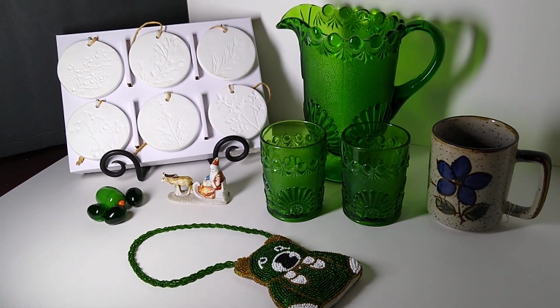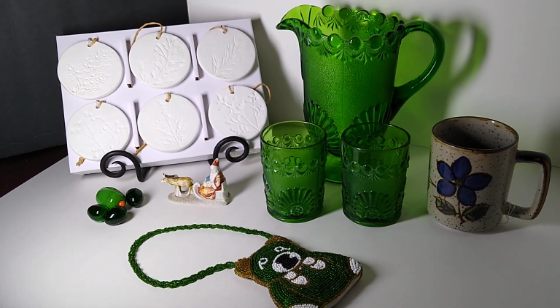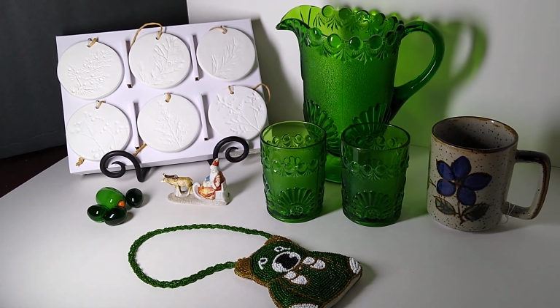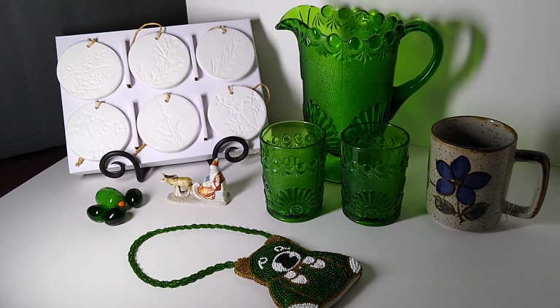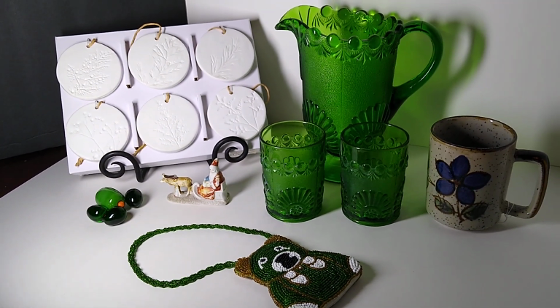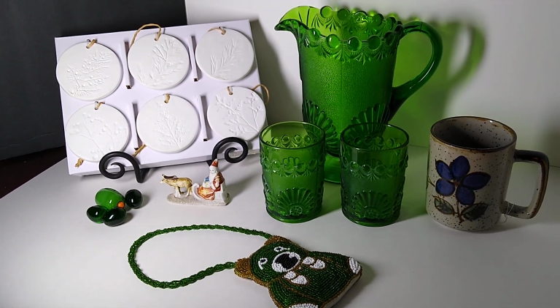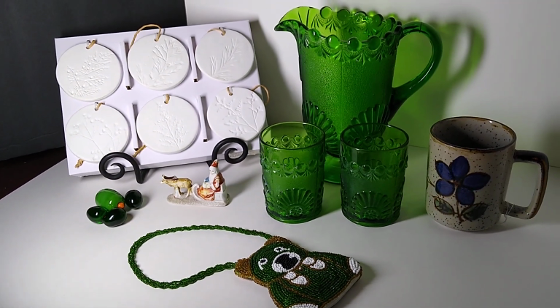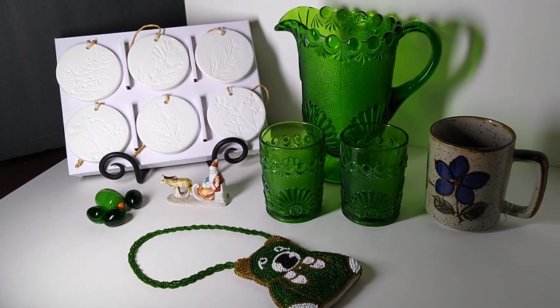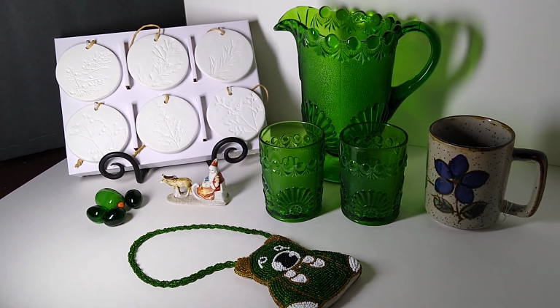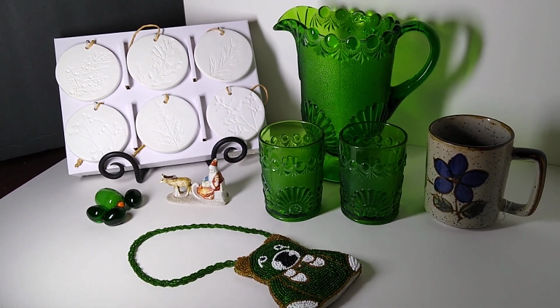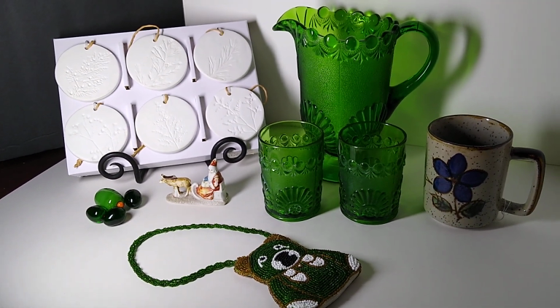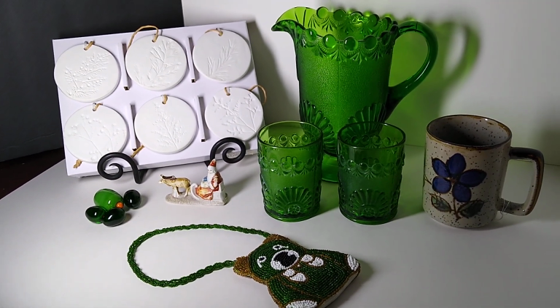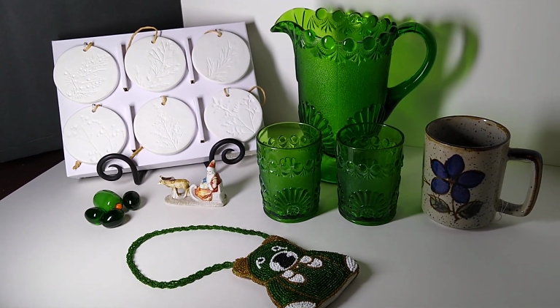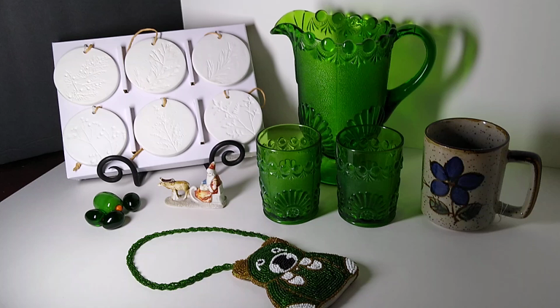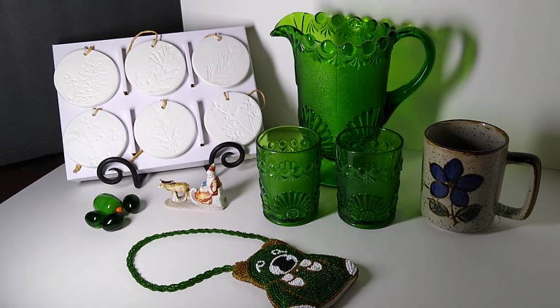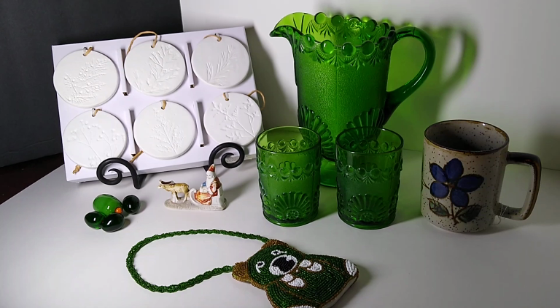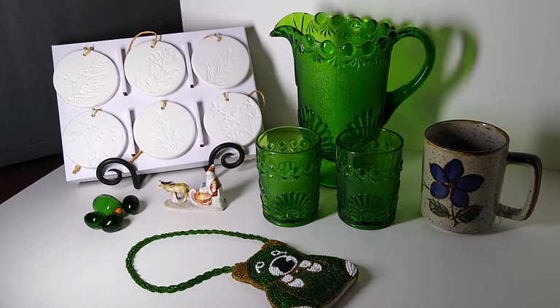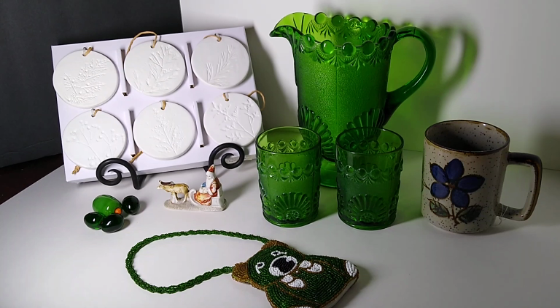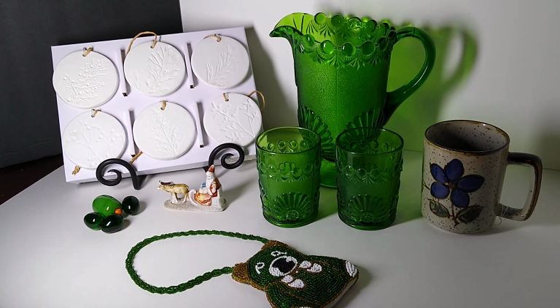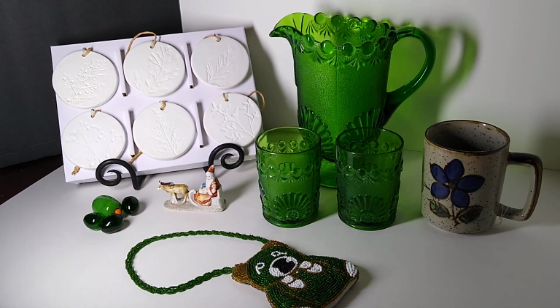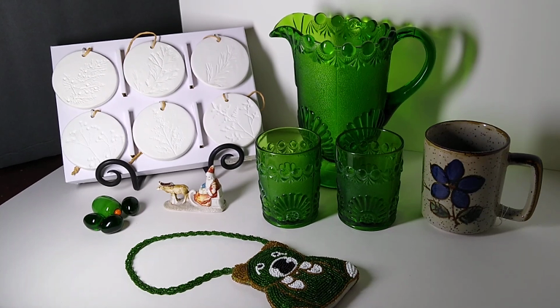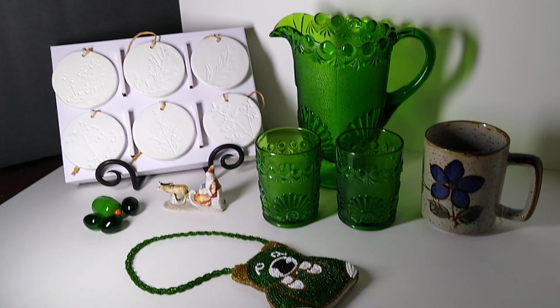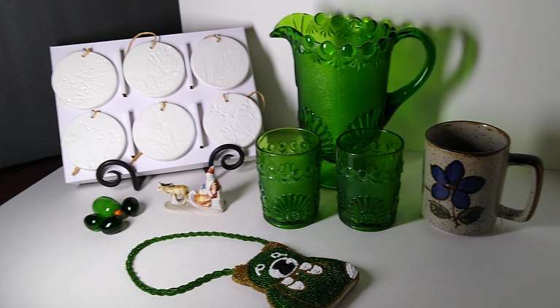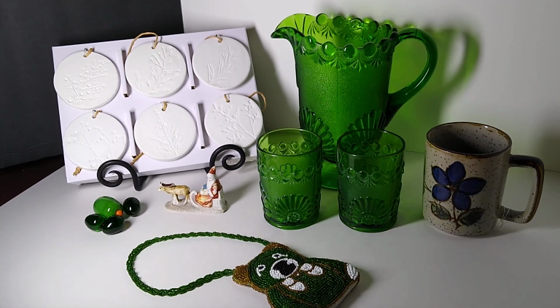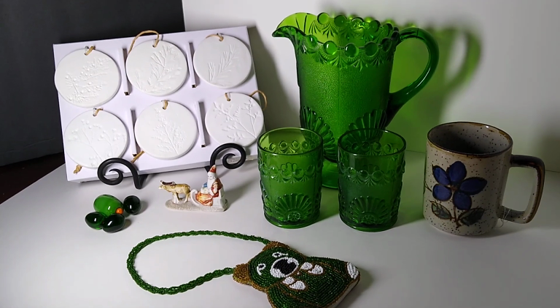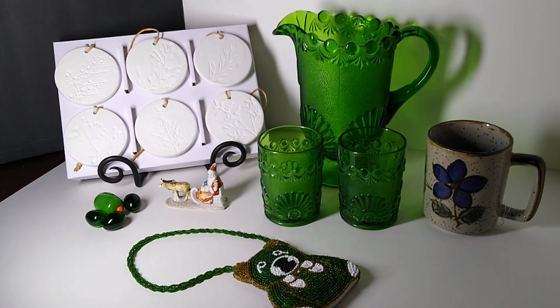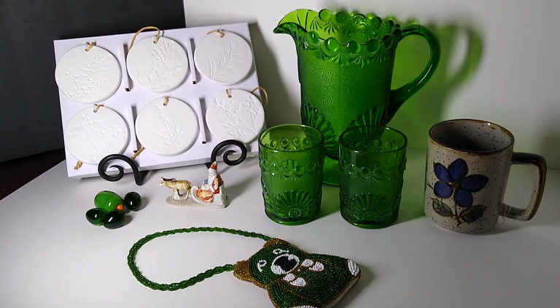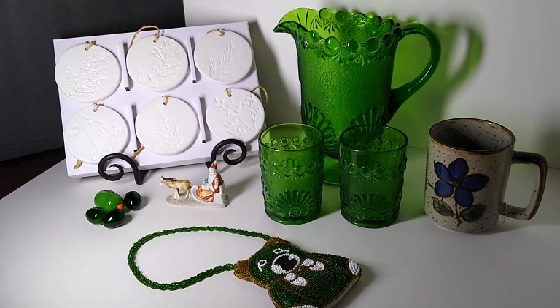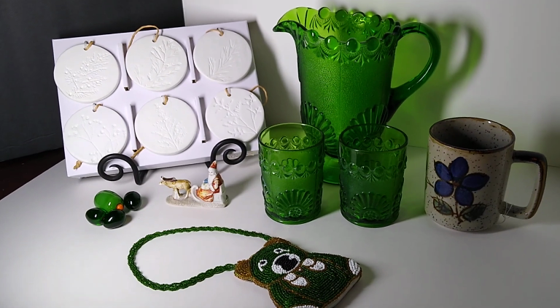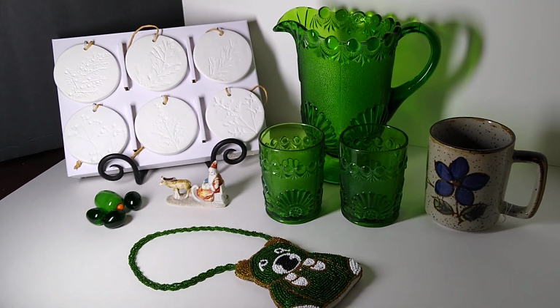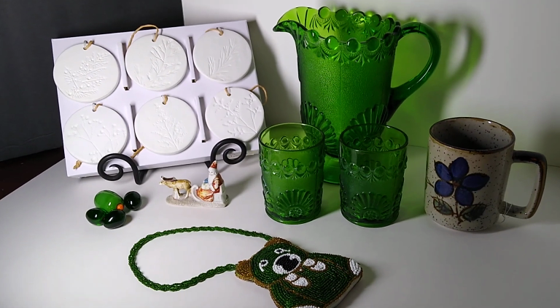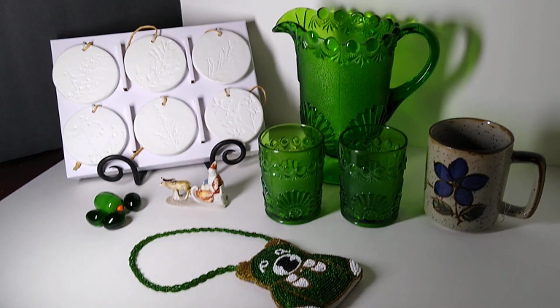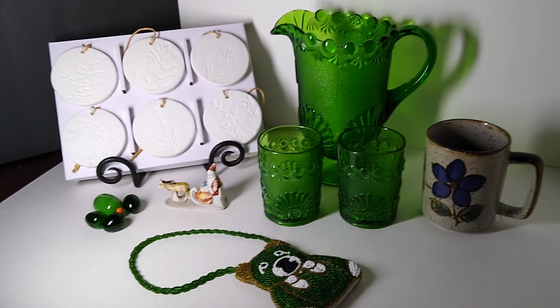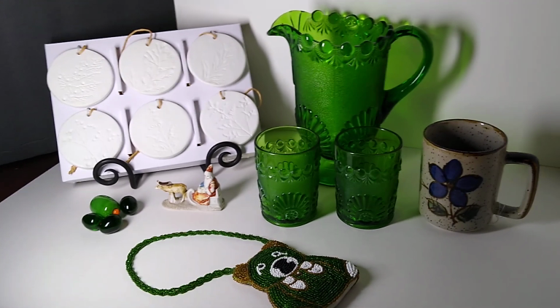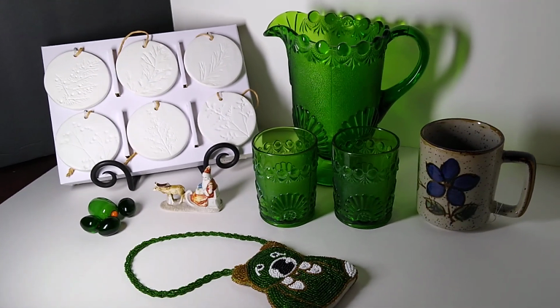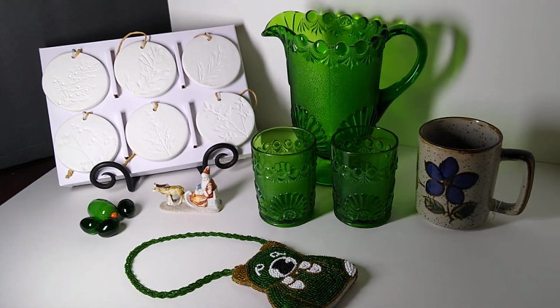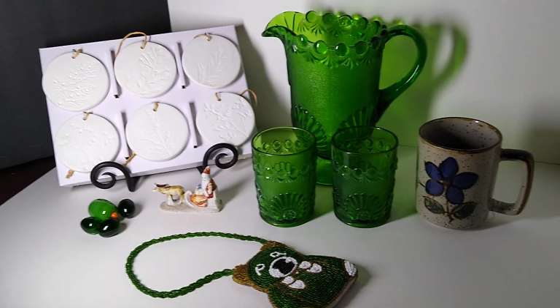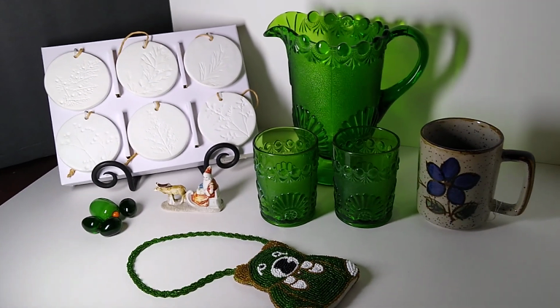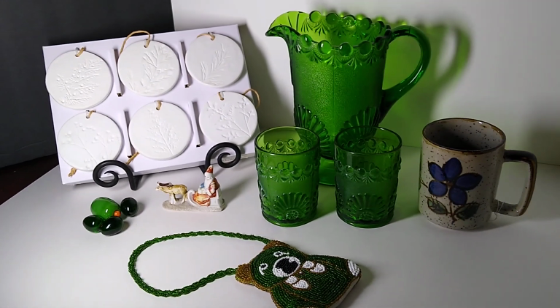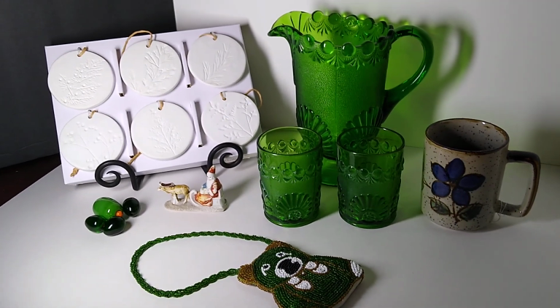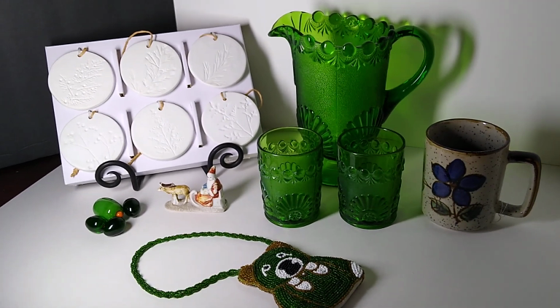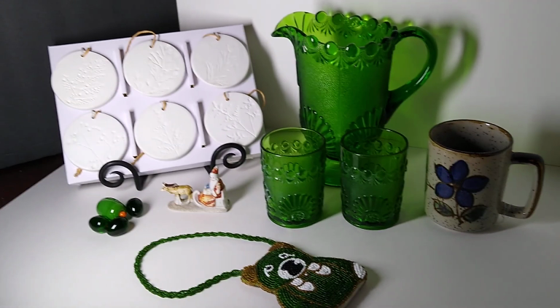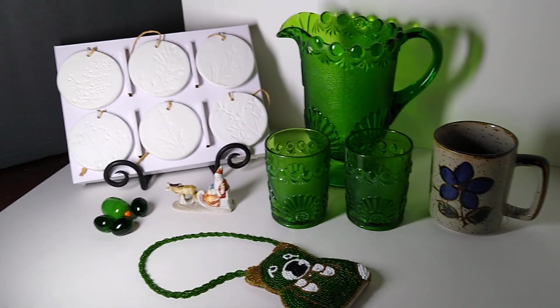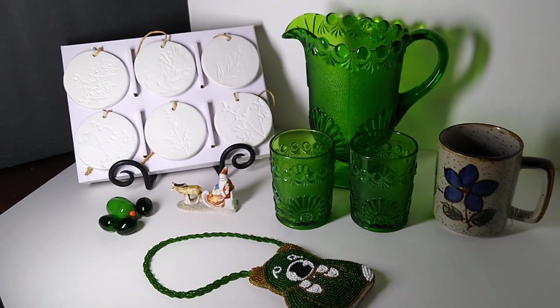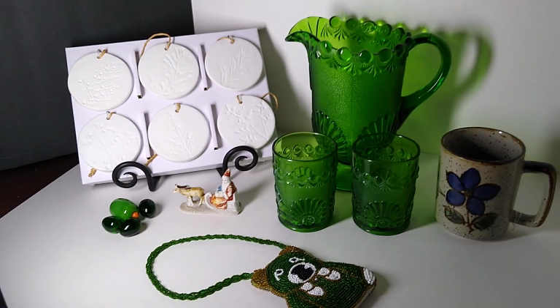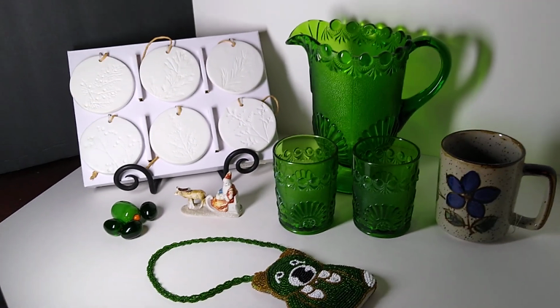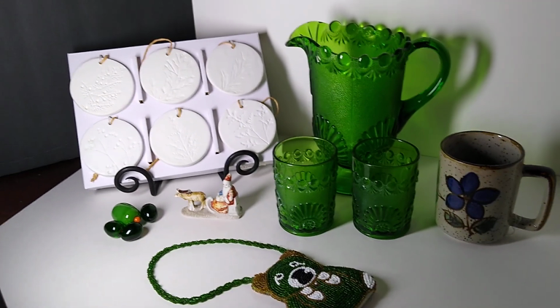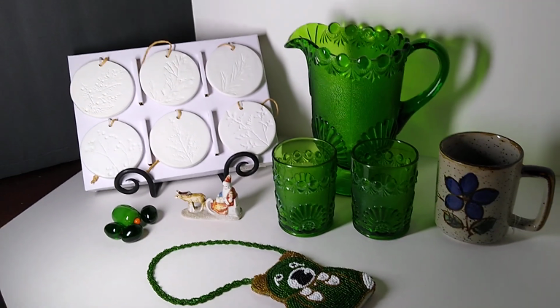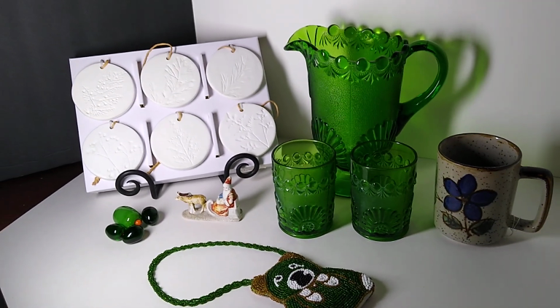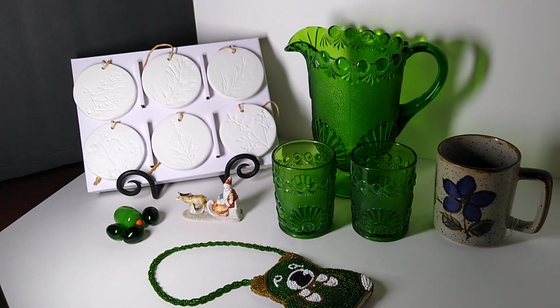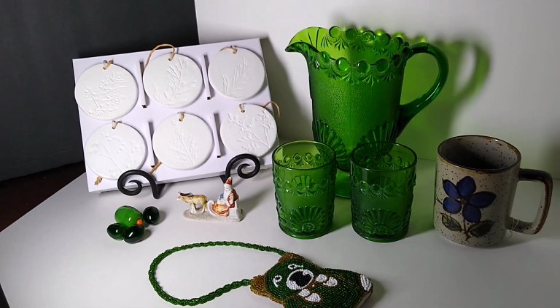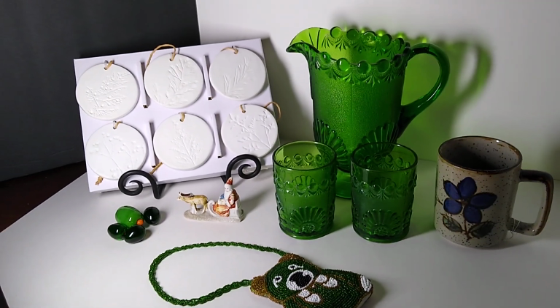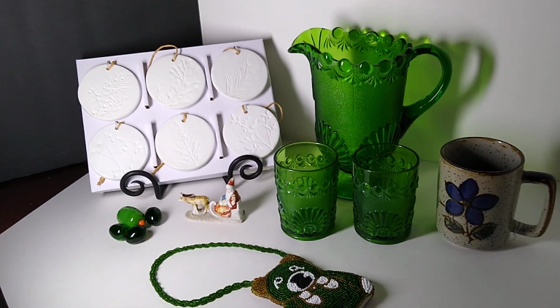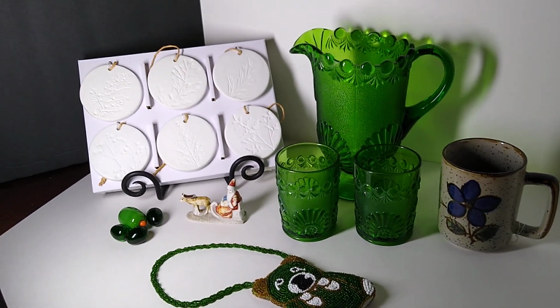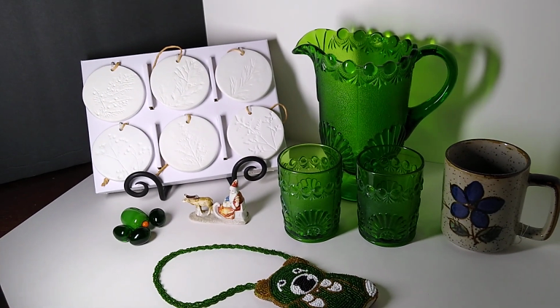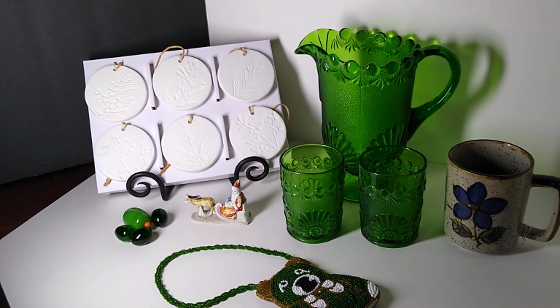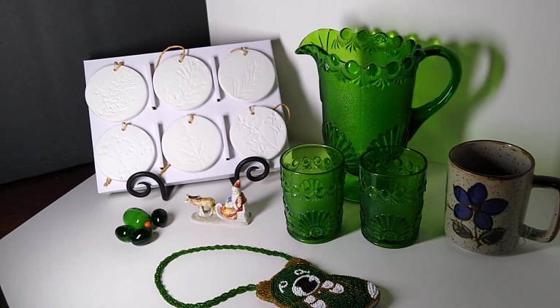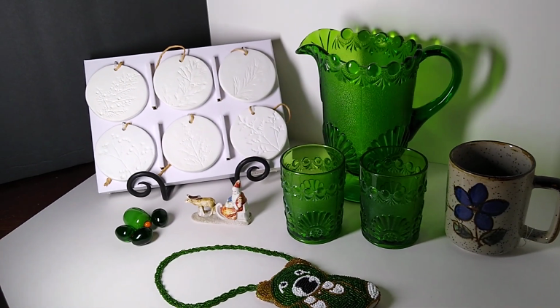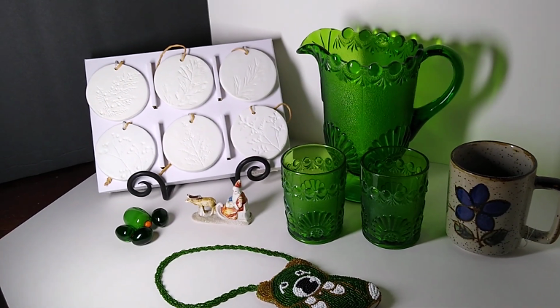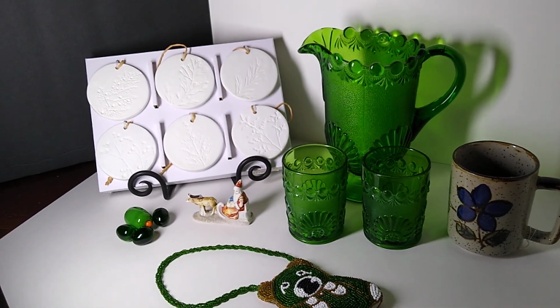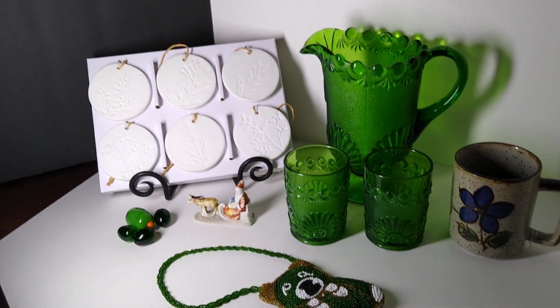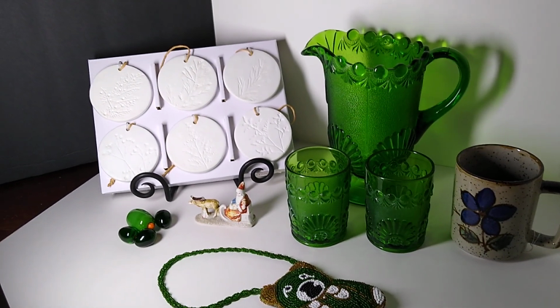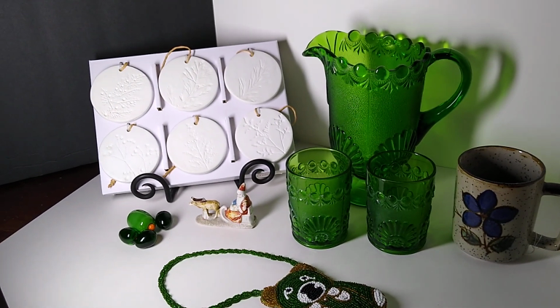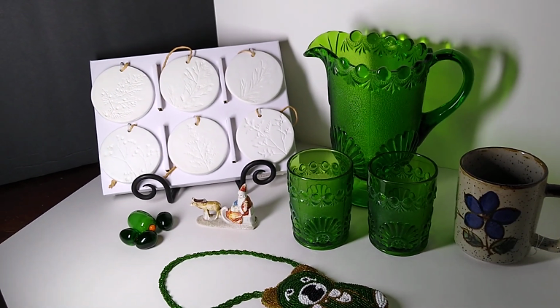We've got six items — not the ten that's usual, but we're getting there.